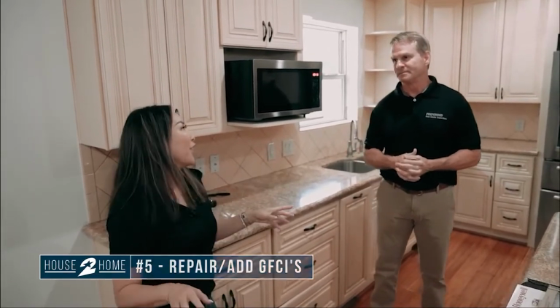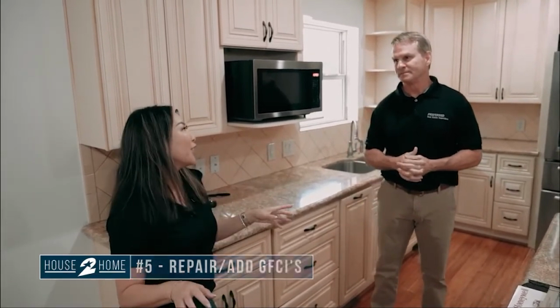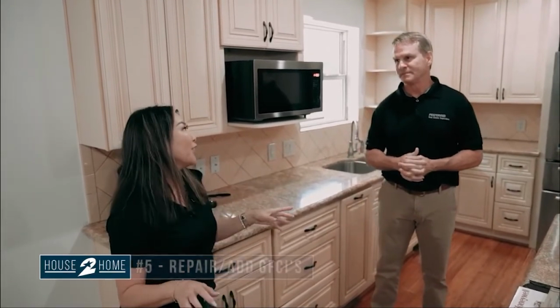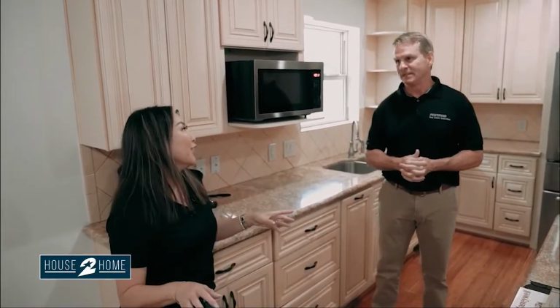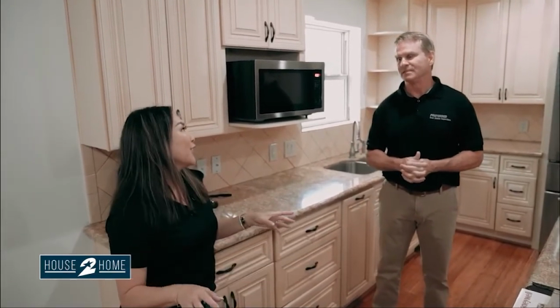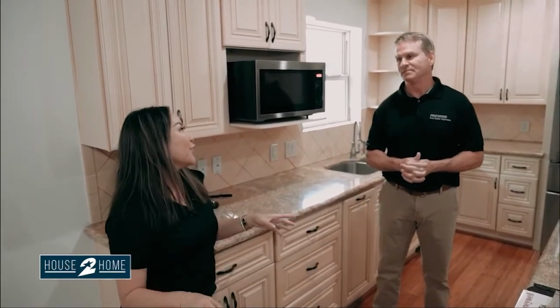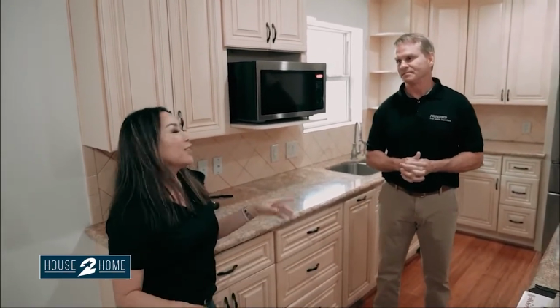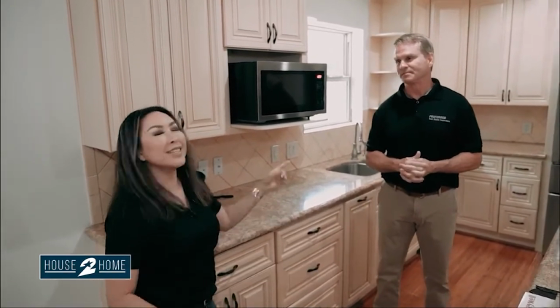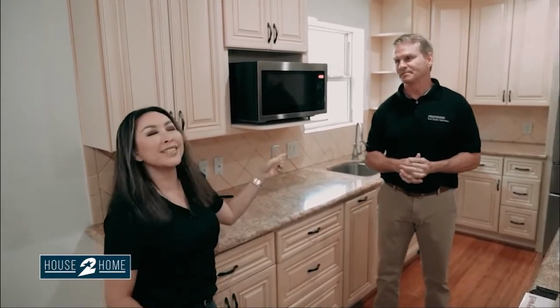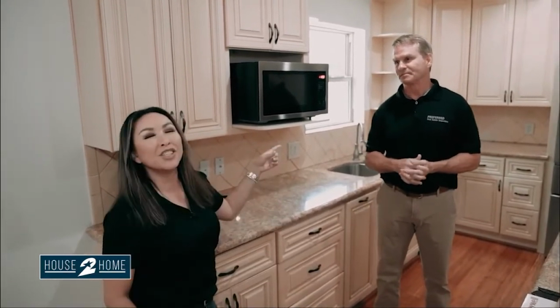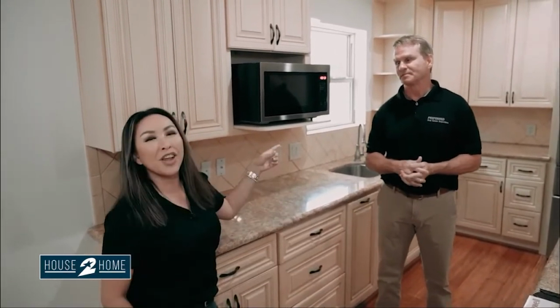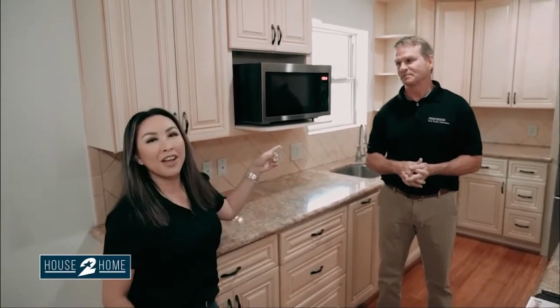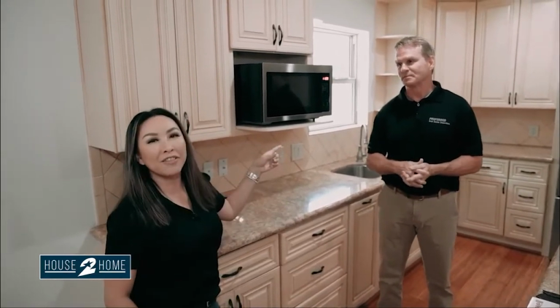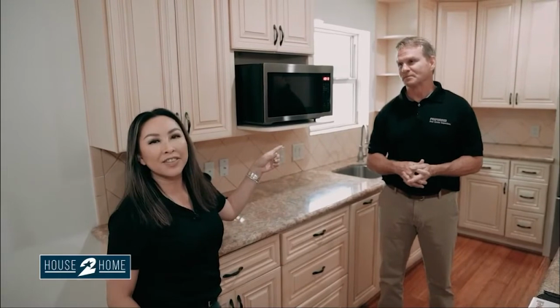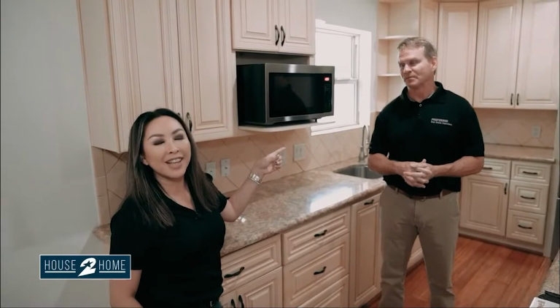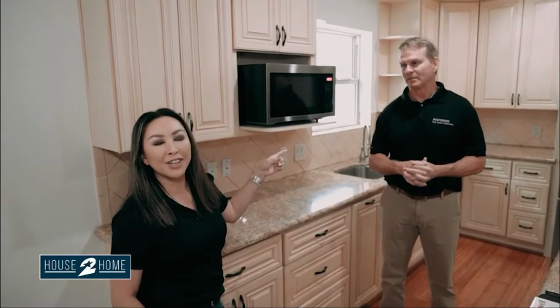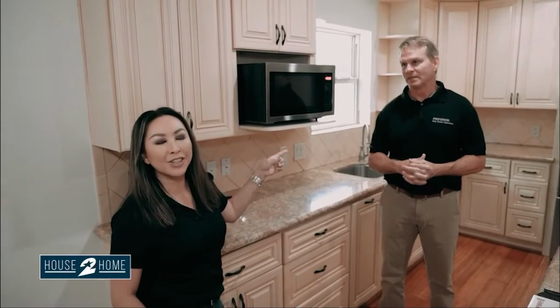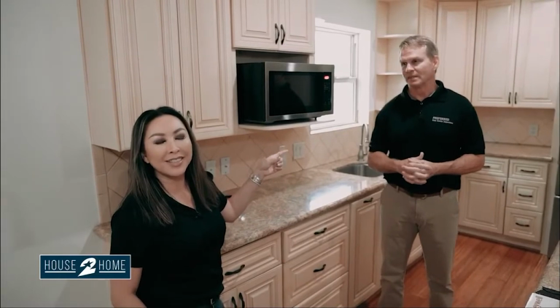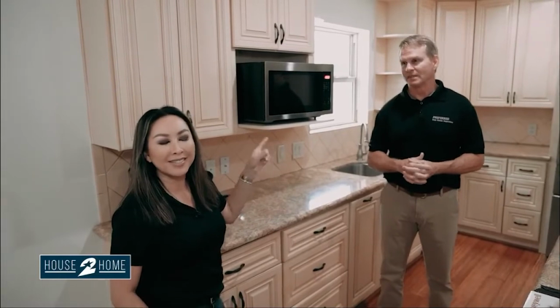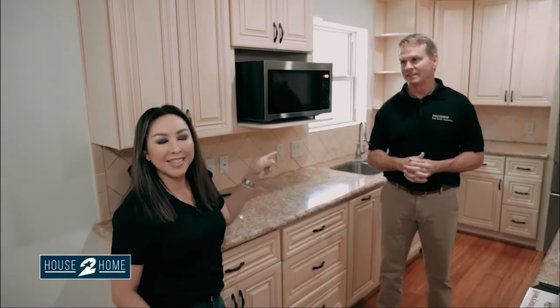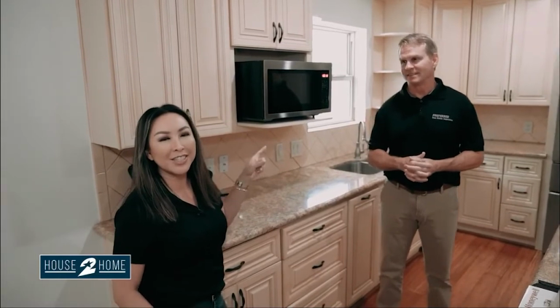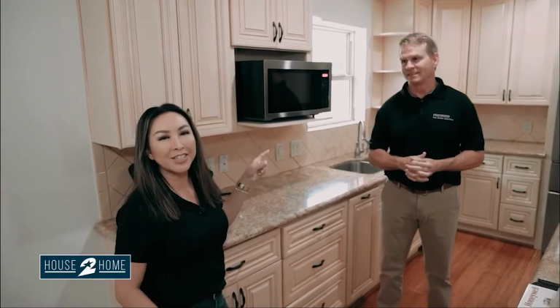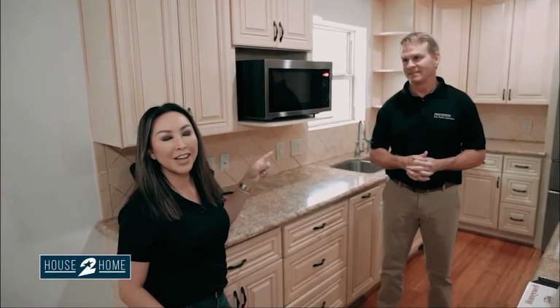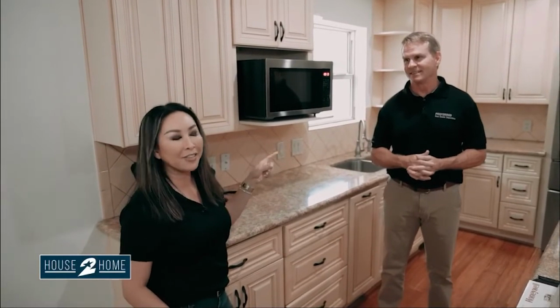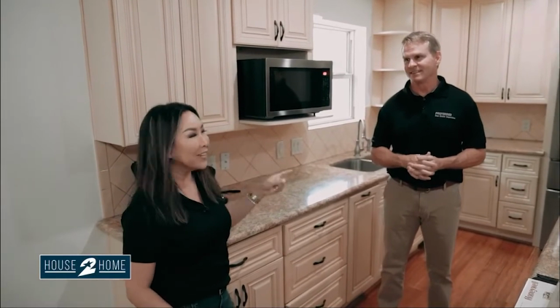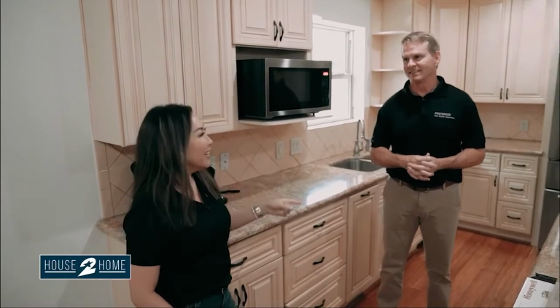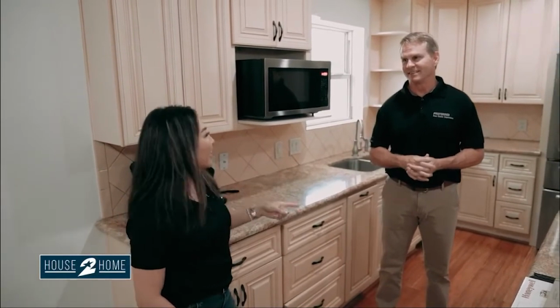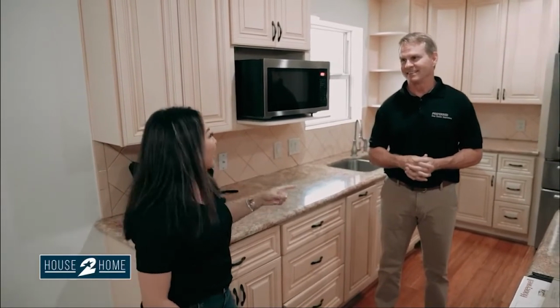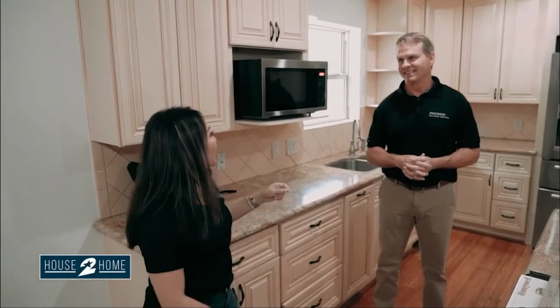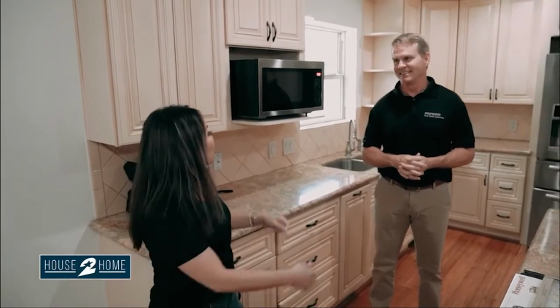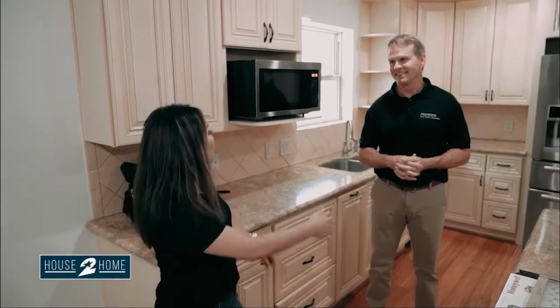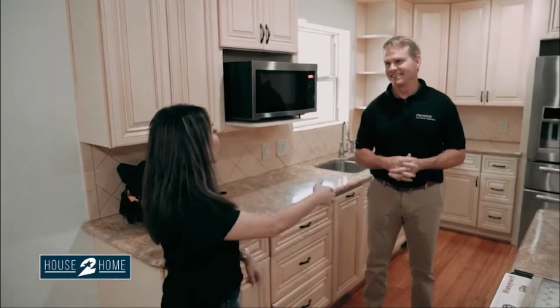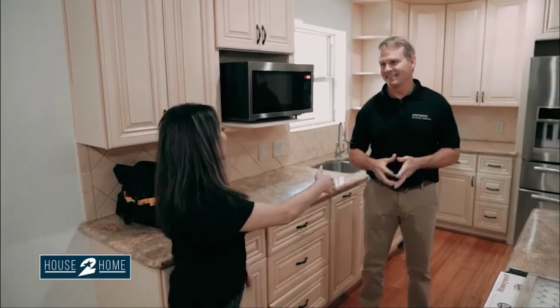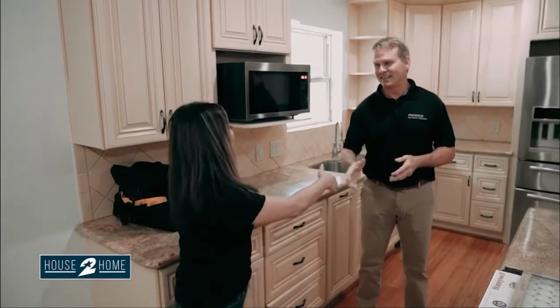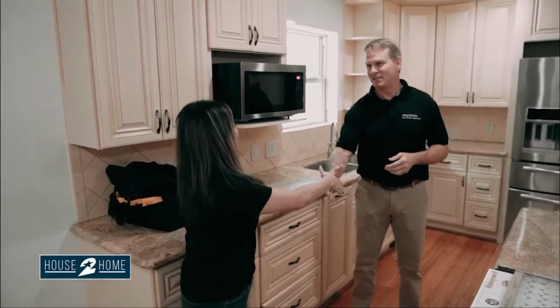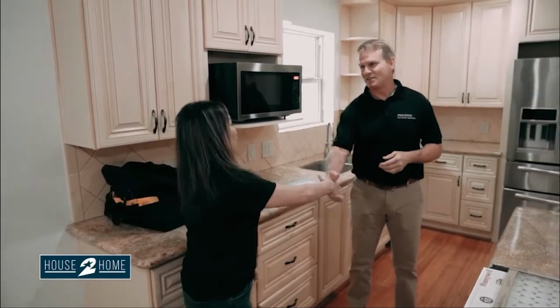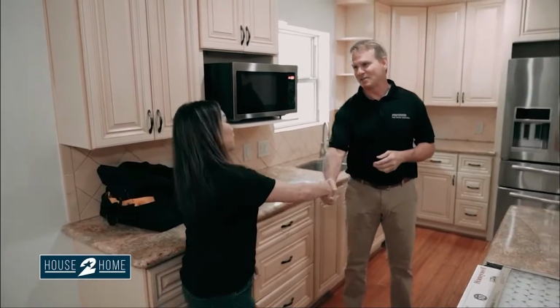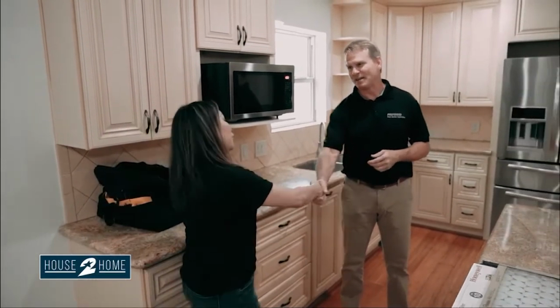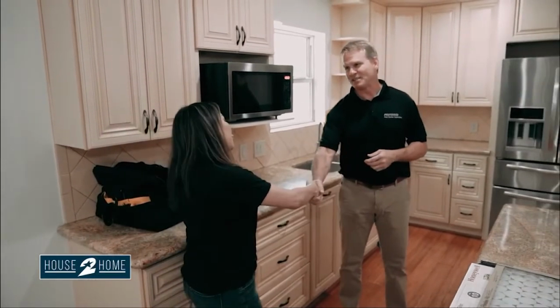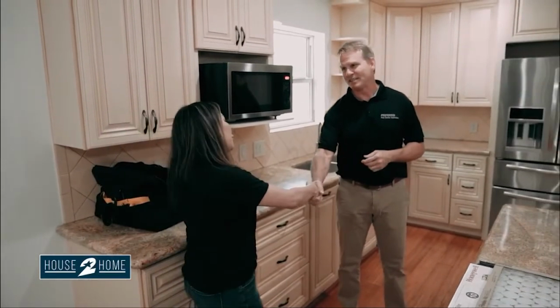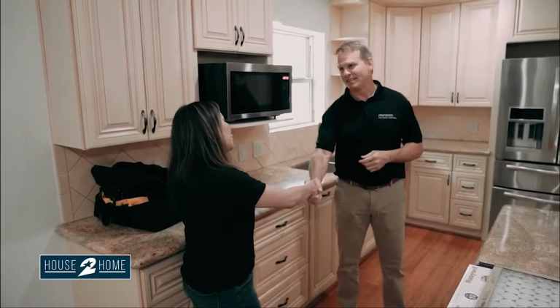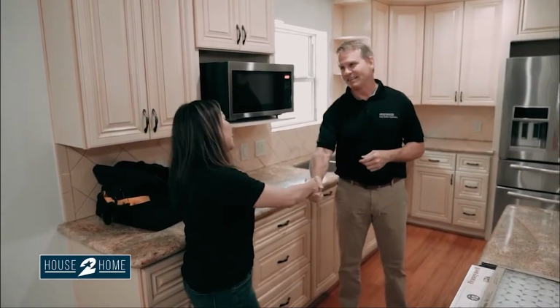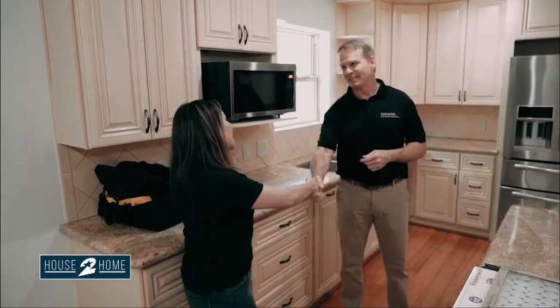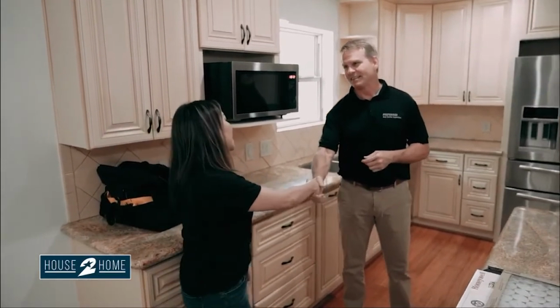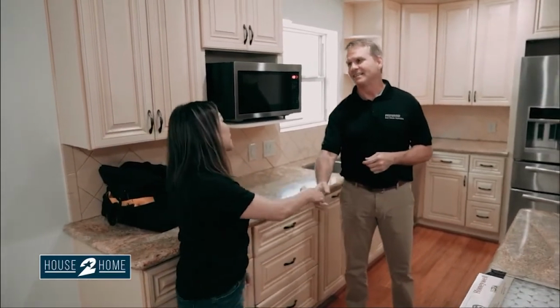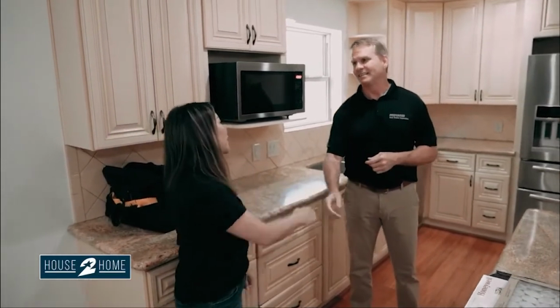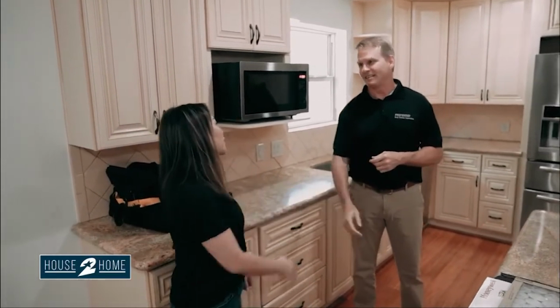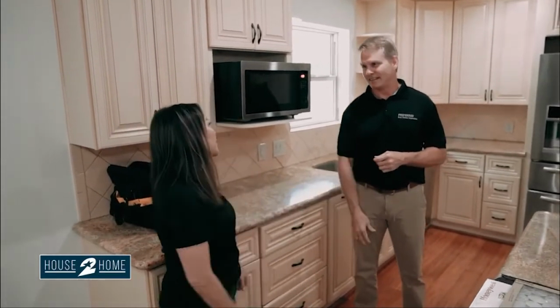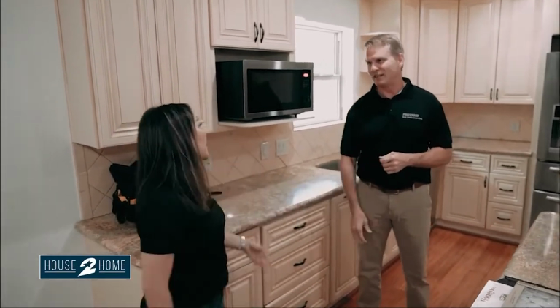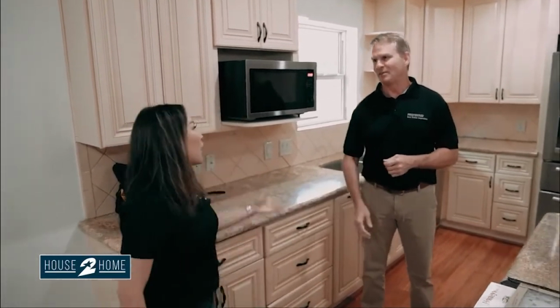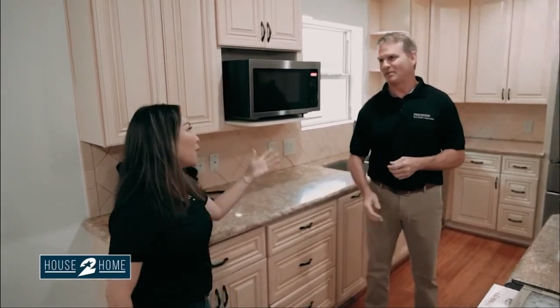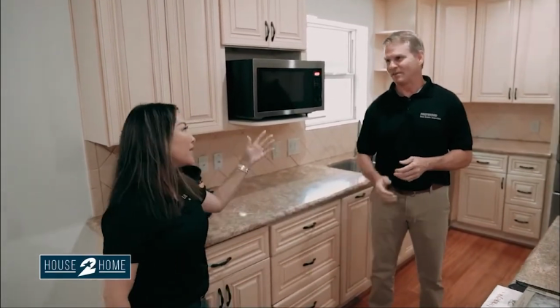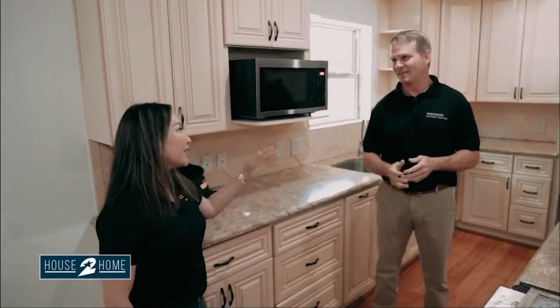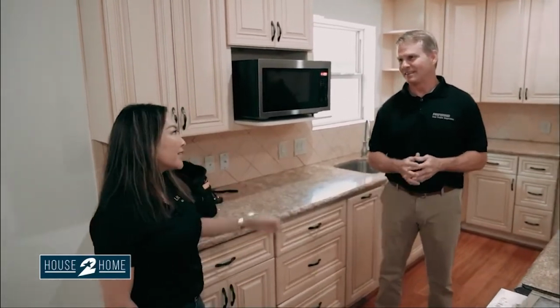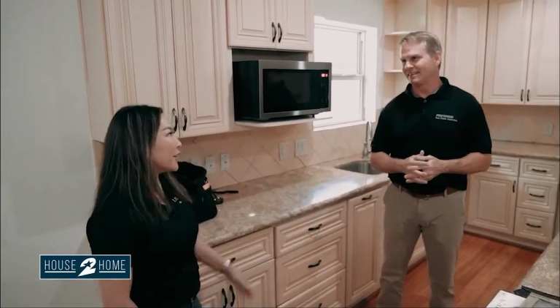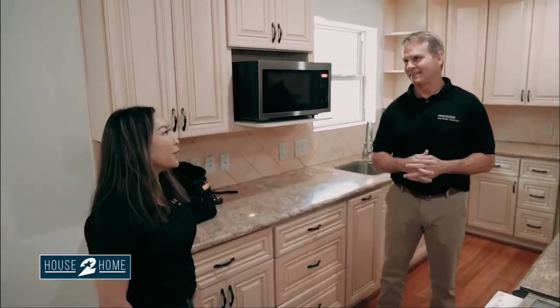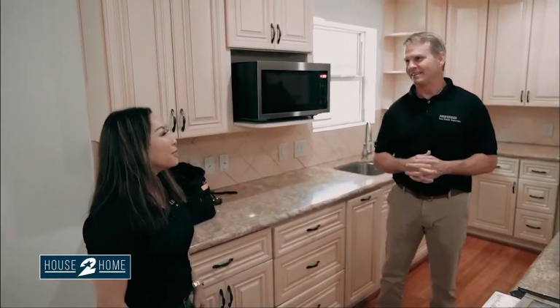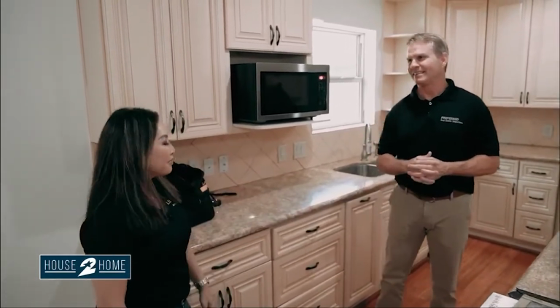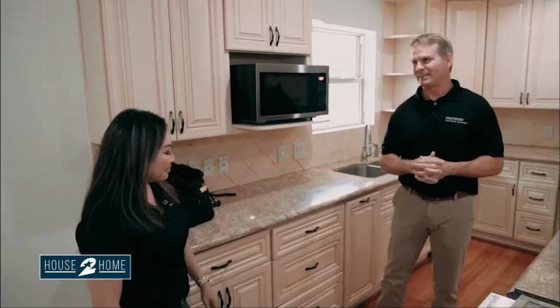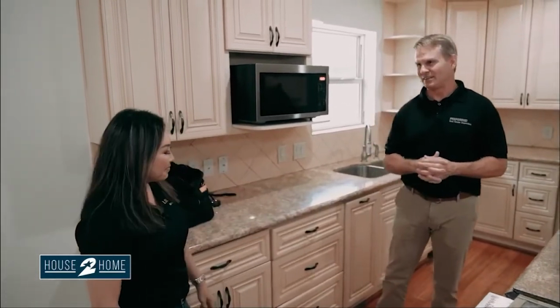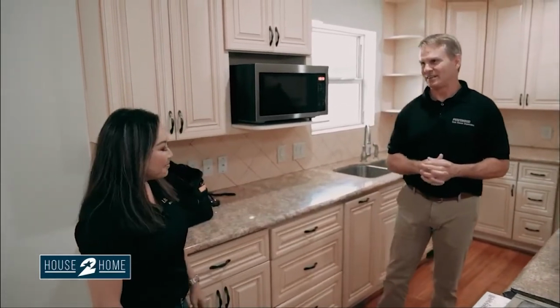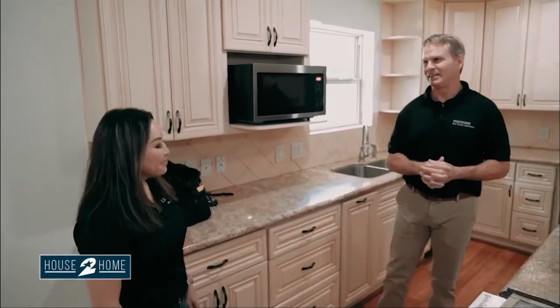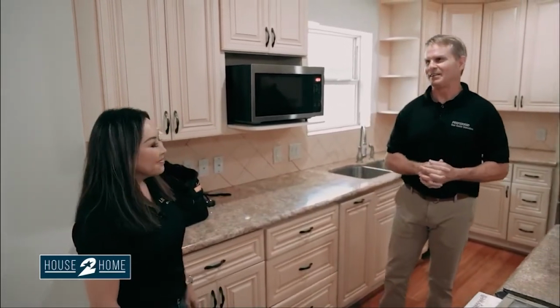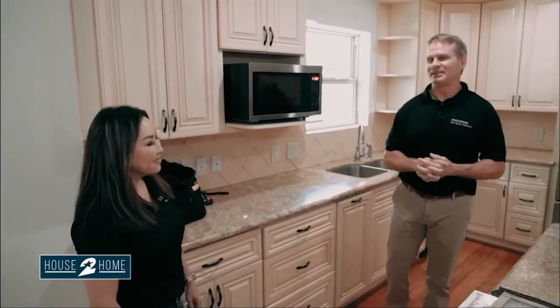So listen to Jeff, sellers — listen to Jeff! Thank you so much for coming out. Preferred Real Estate Inspections — always great to see you.